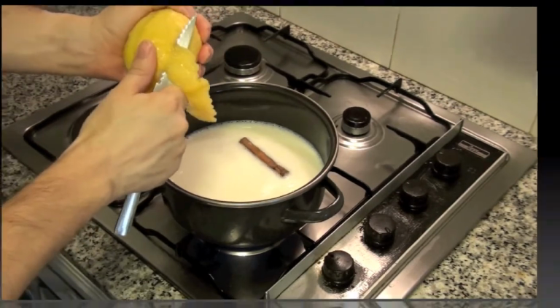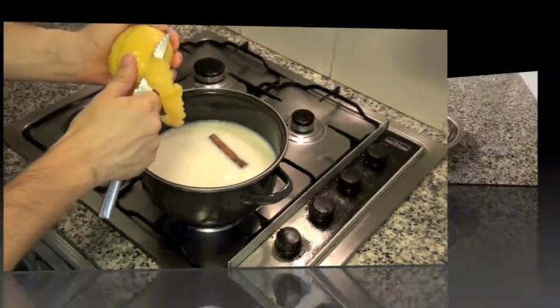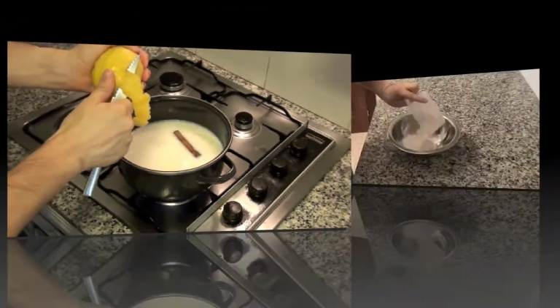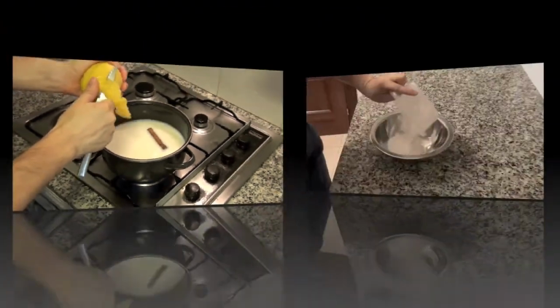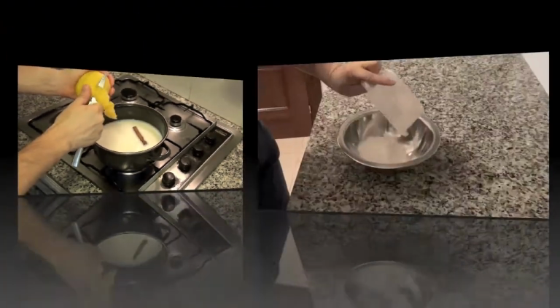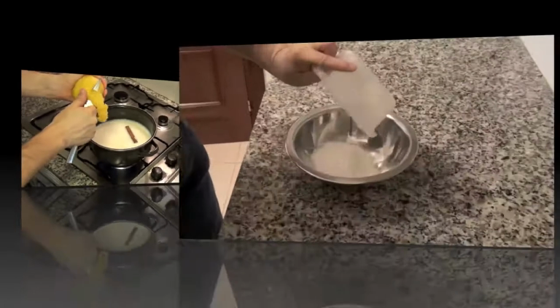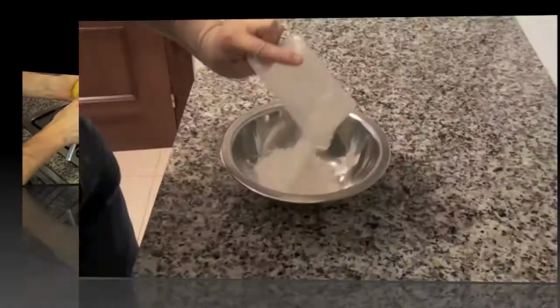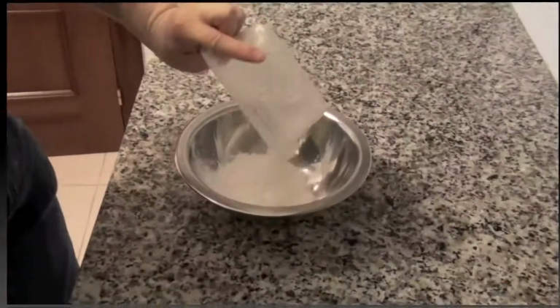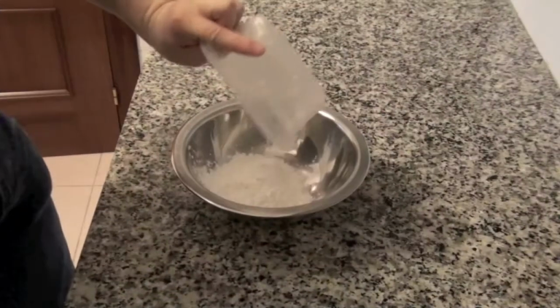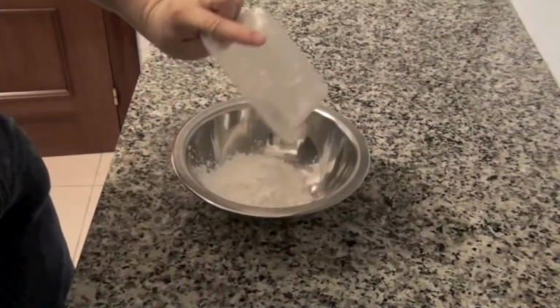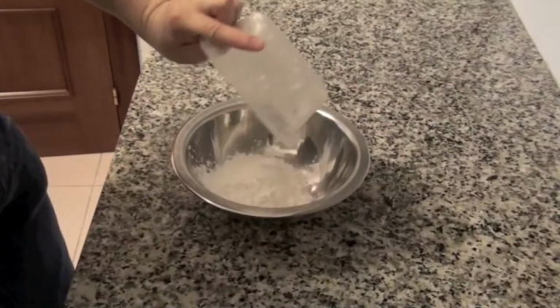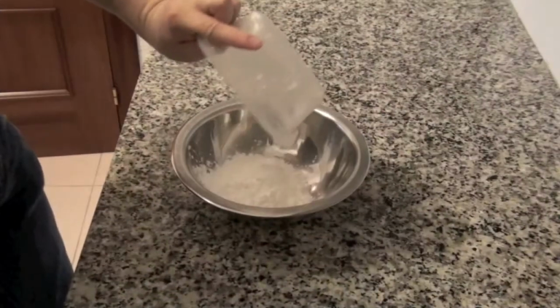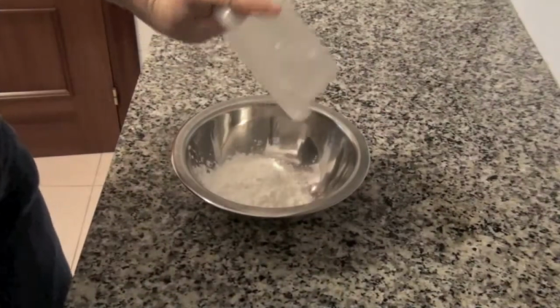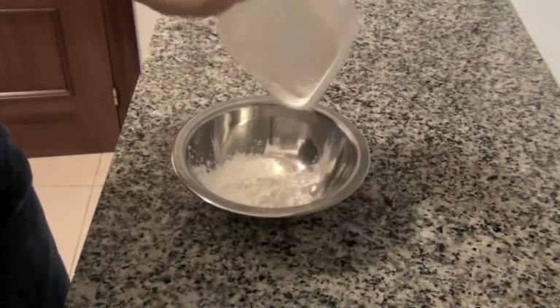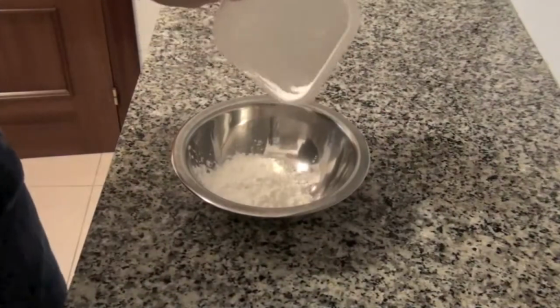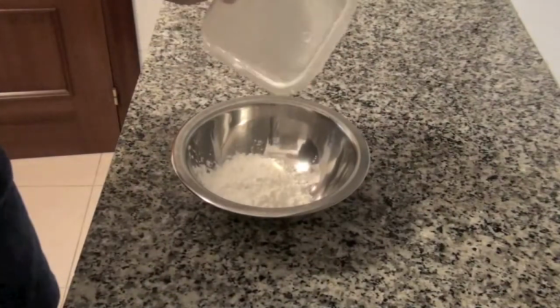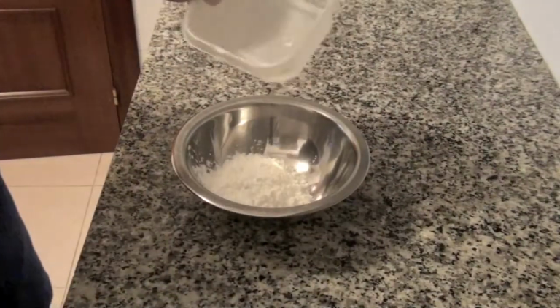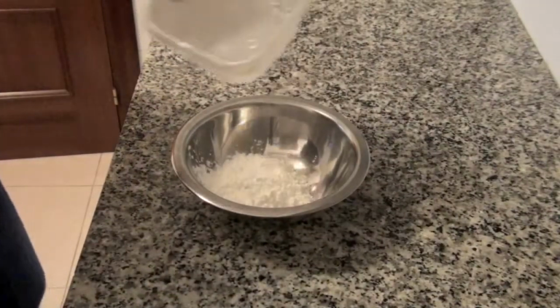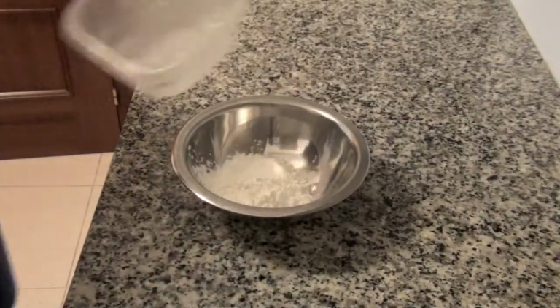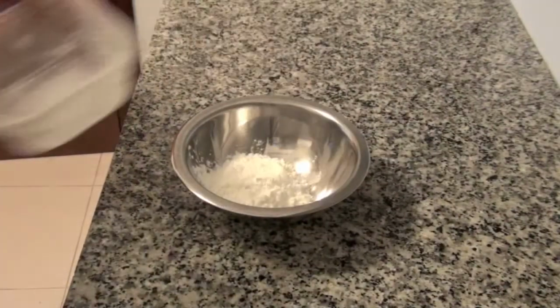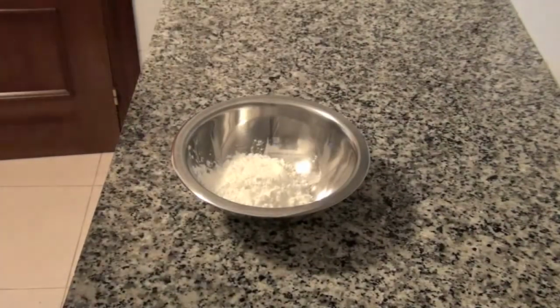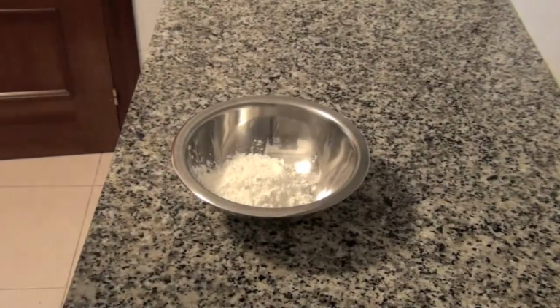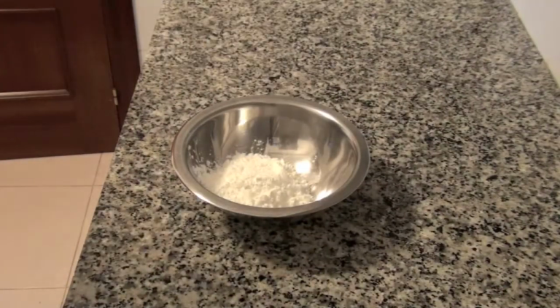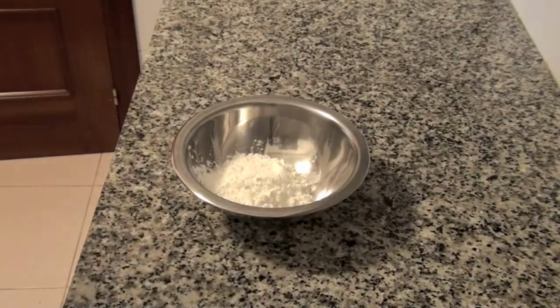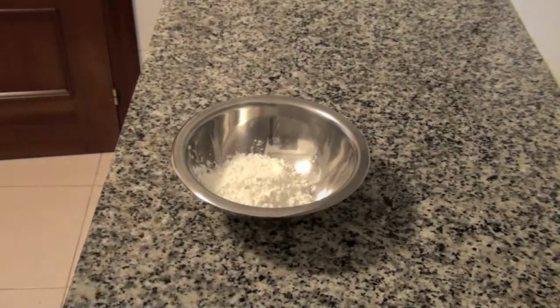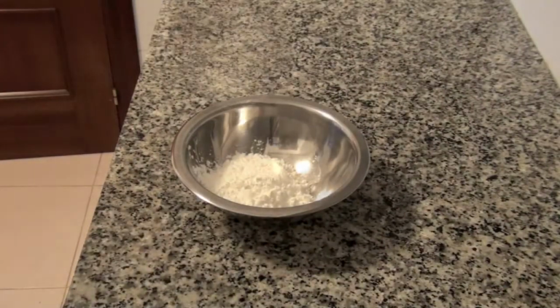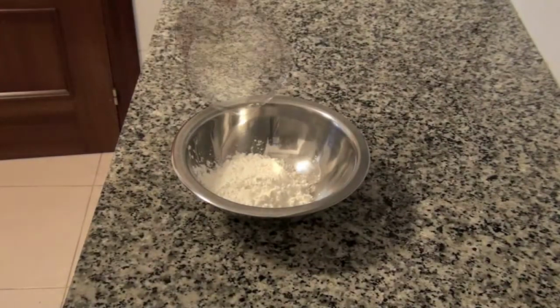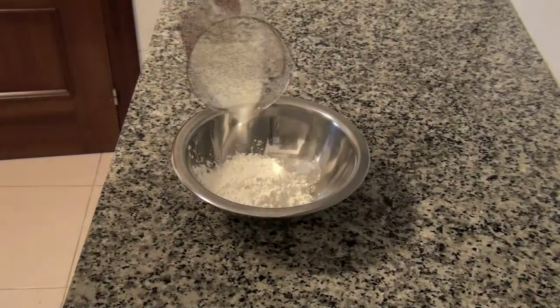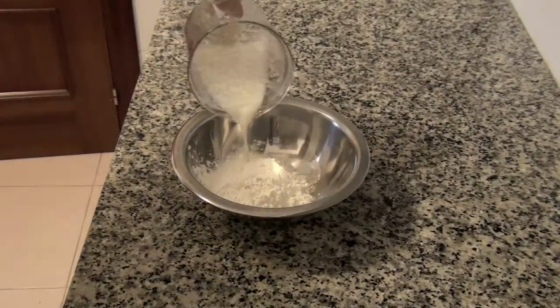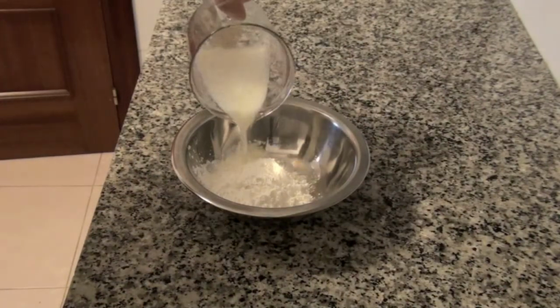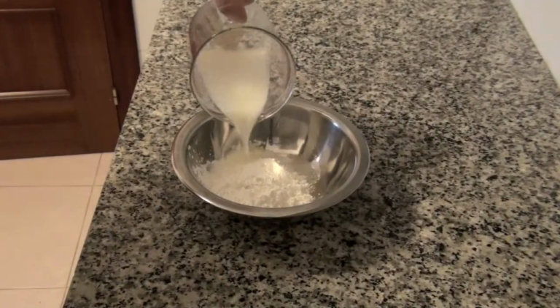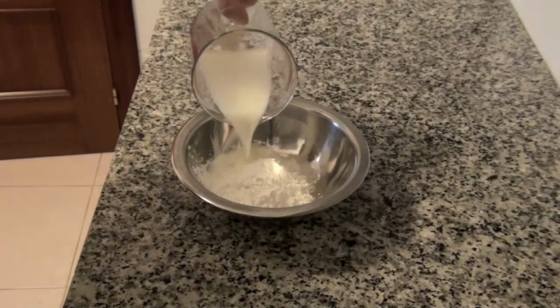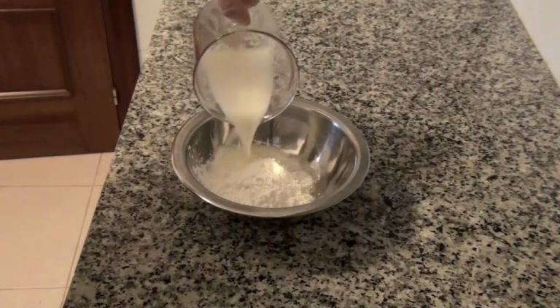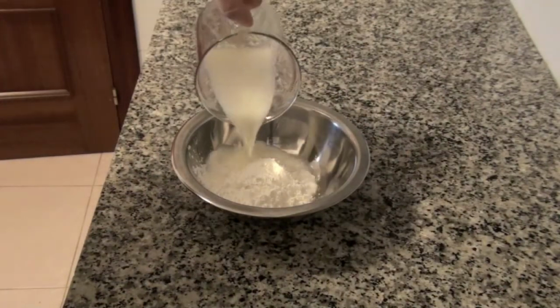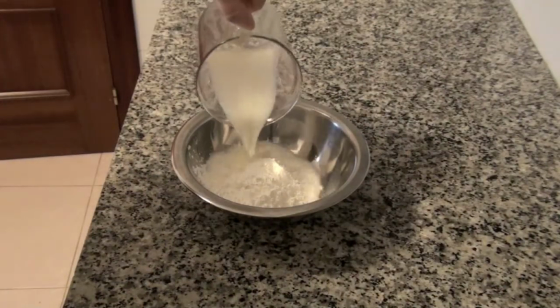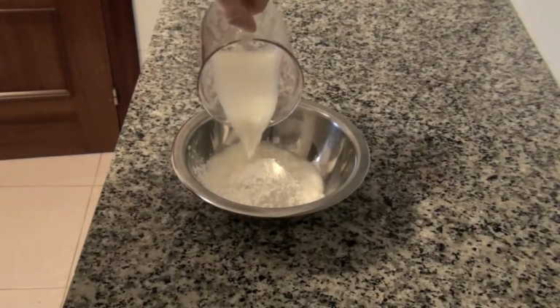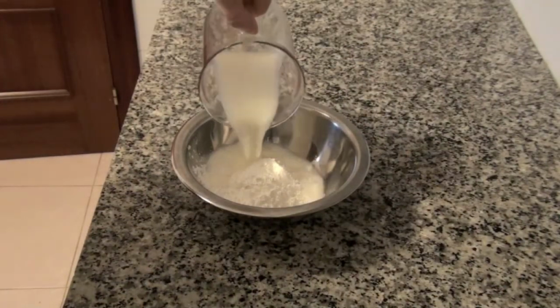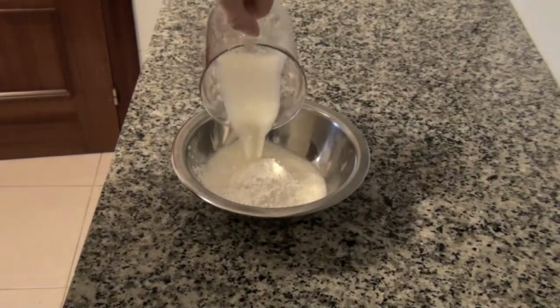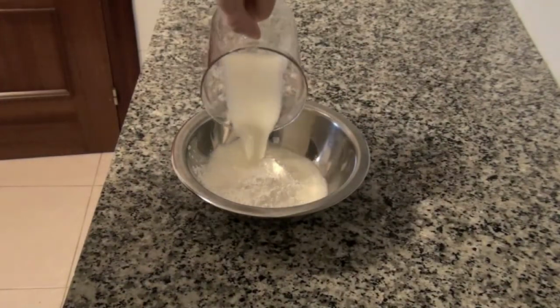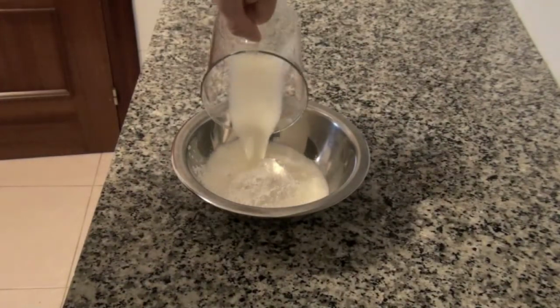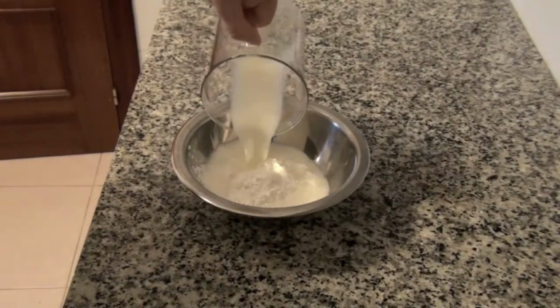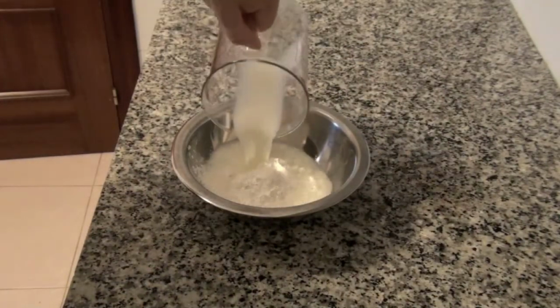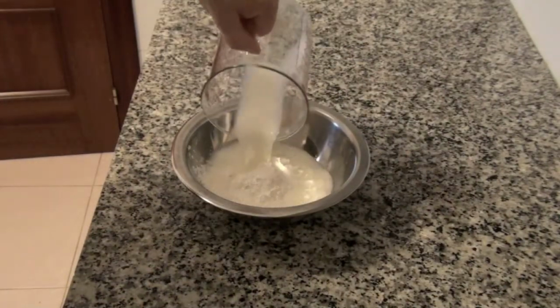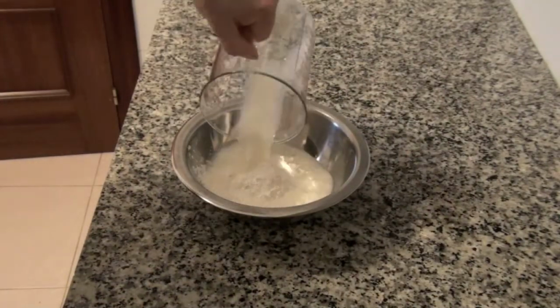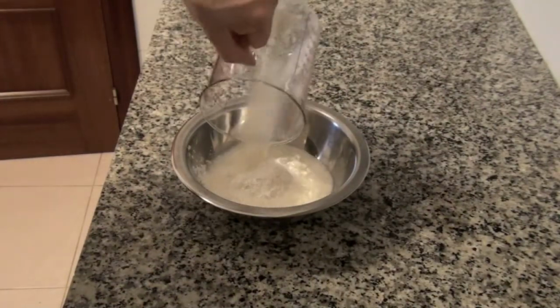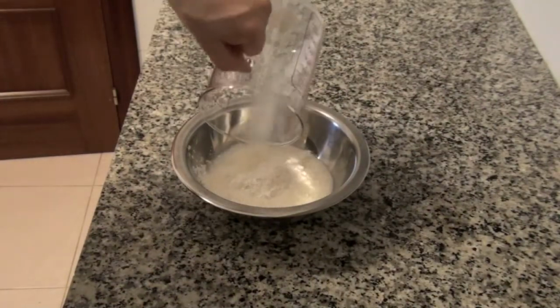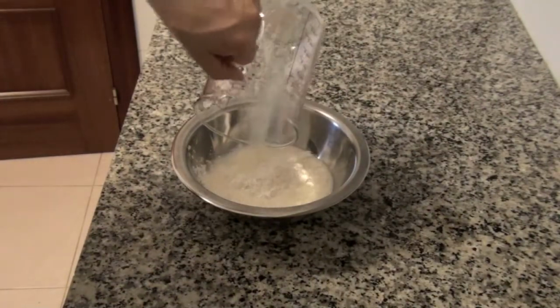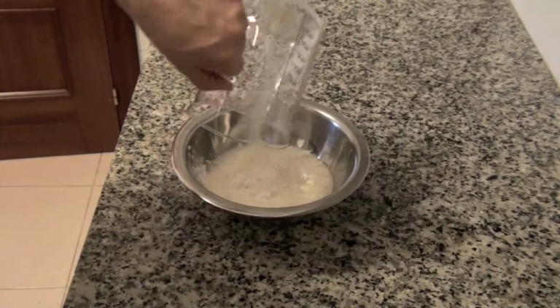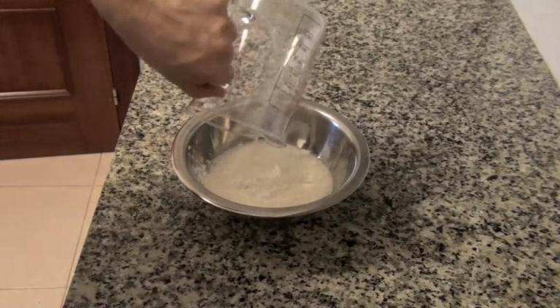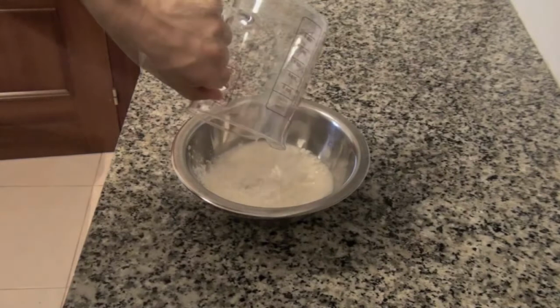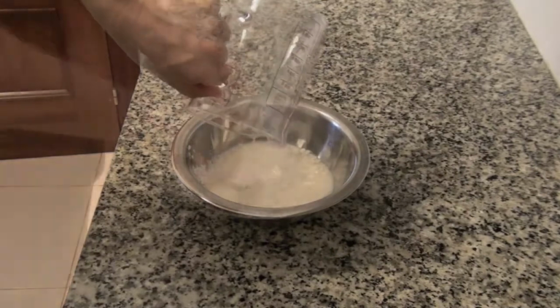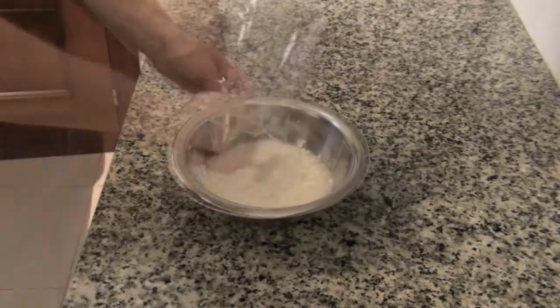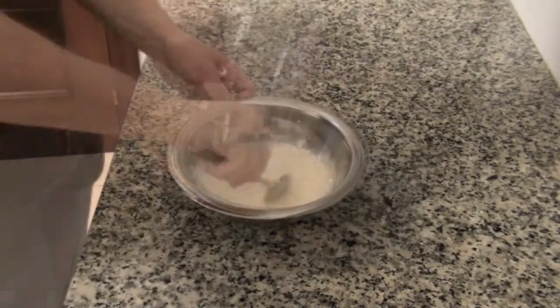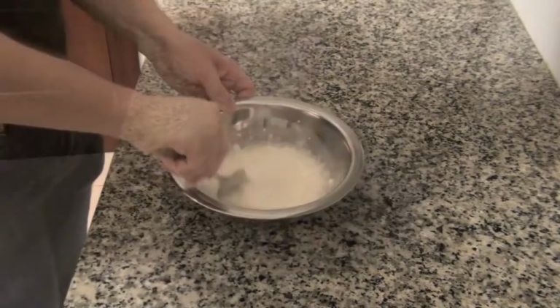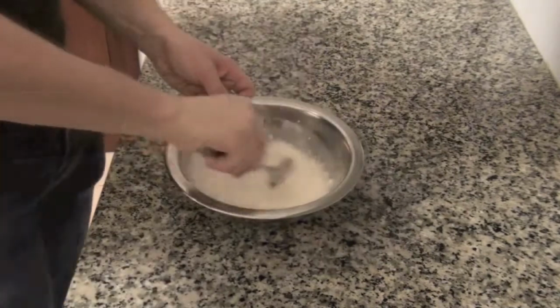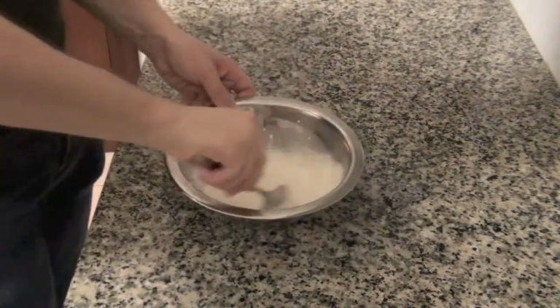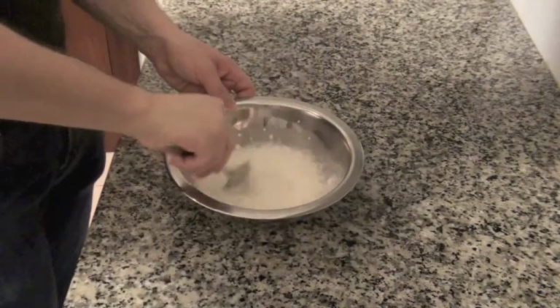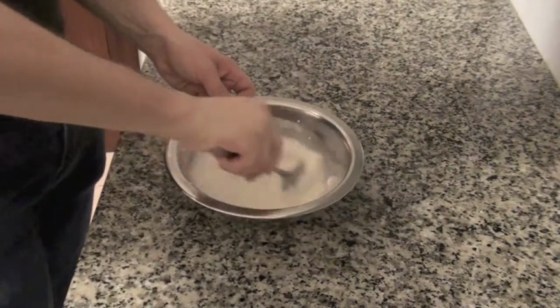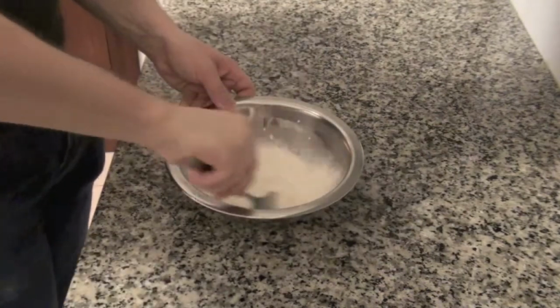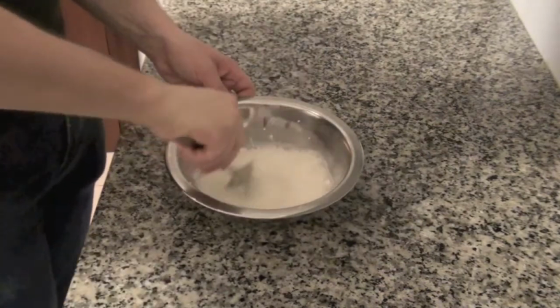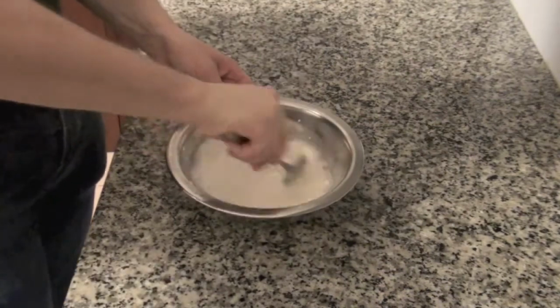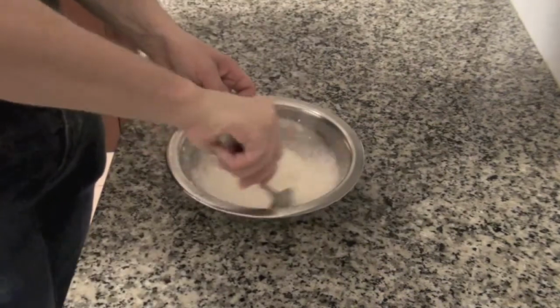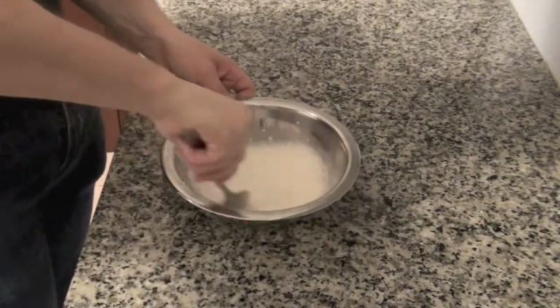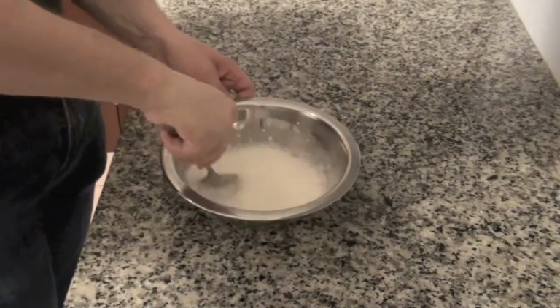While the milk heats up, in a bowl mix 100 grams of corn flour with 150 ml of milk.